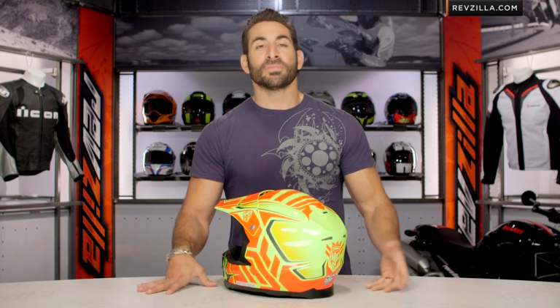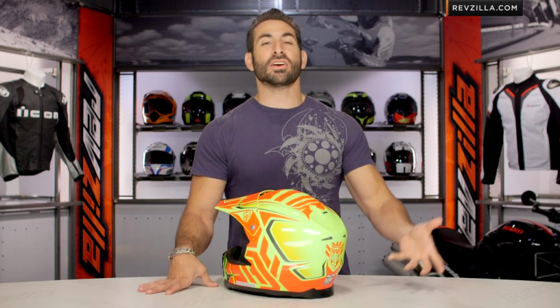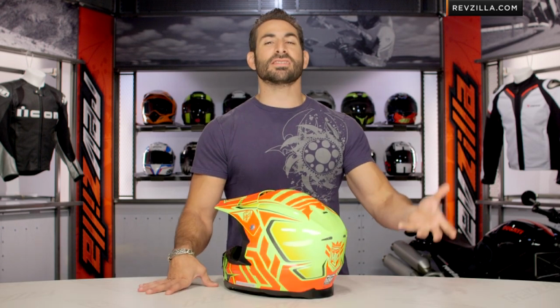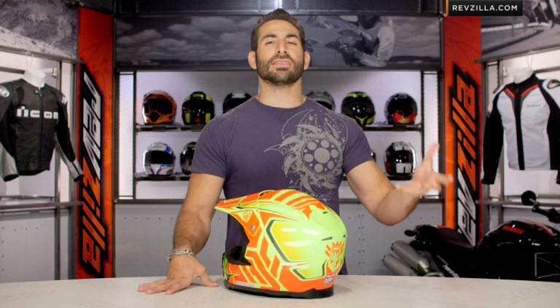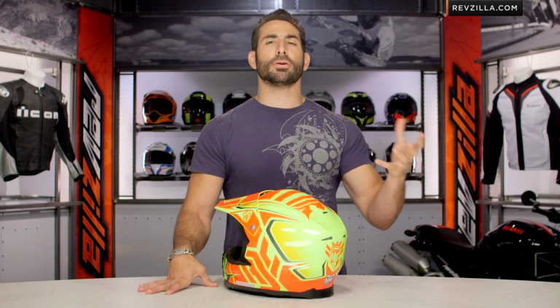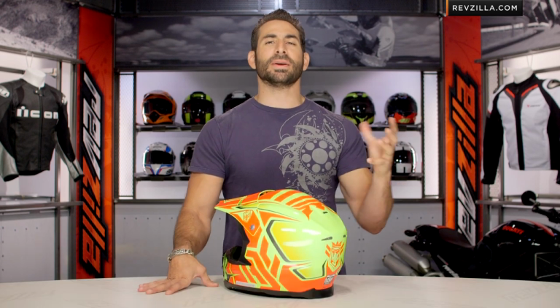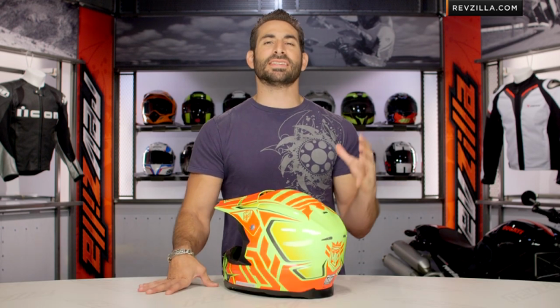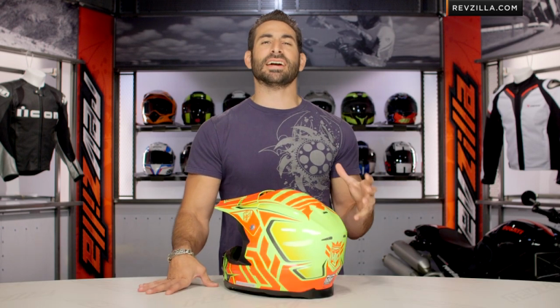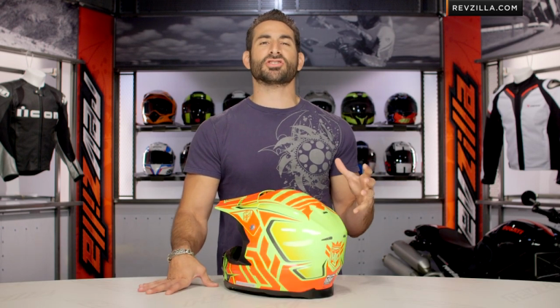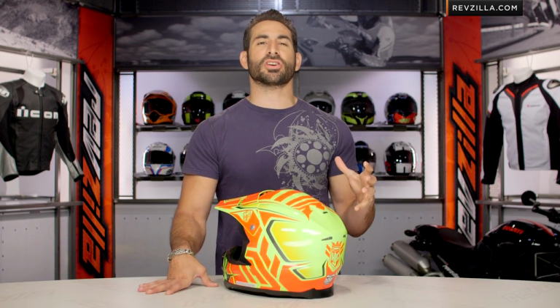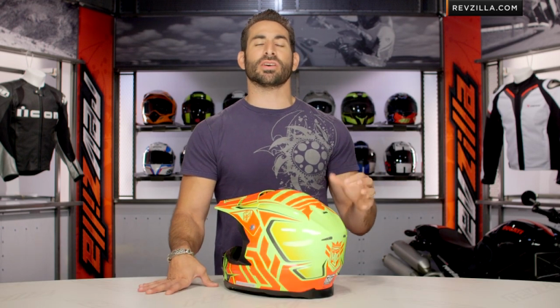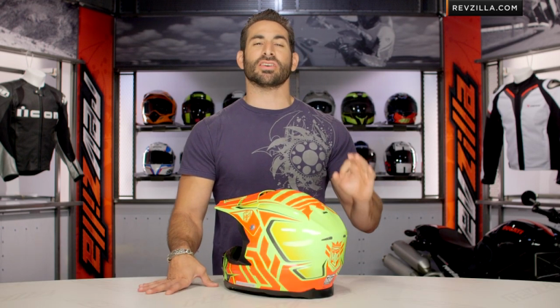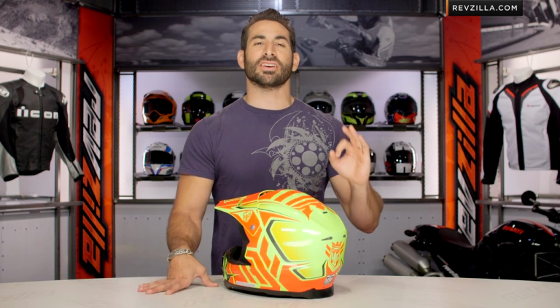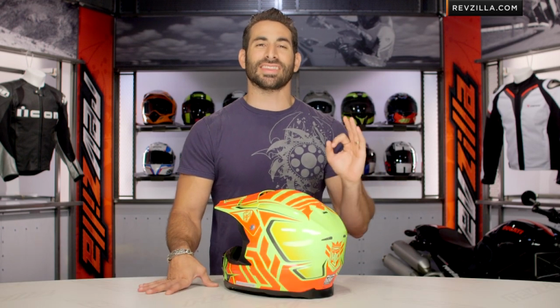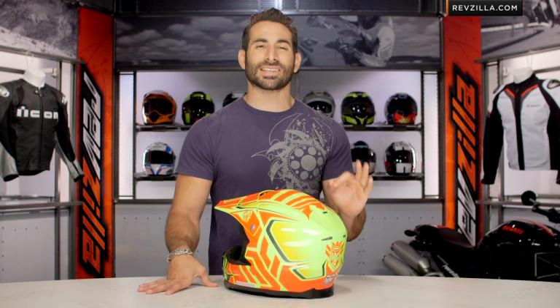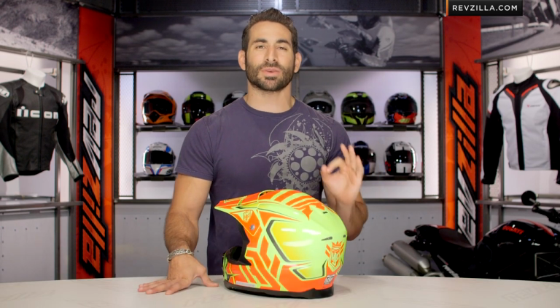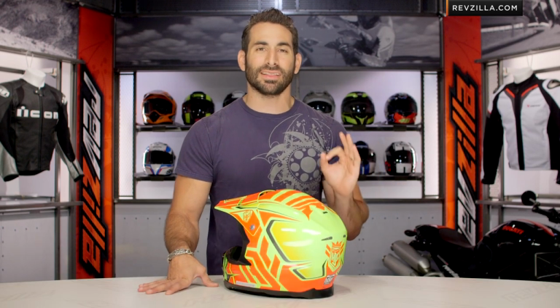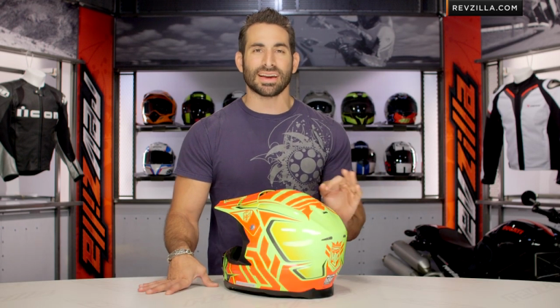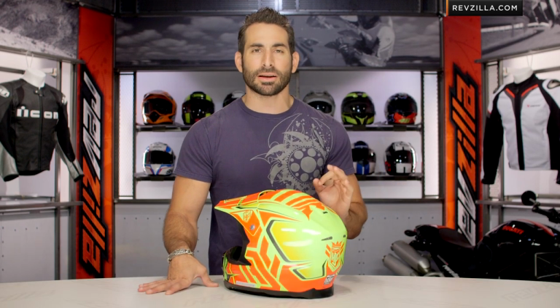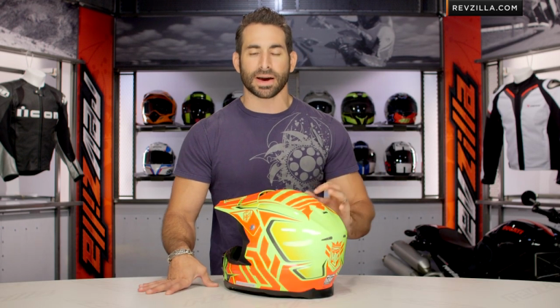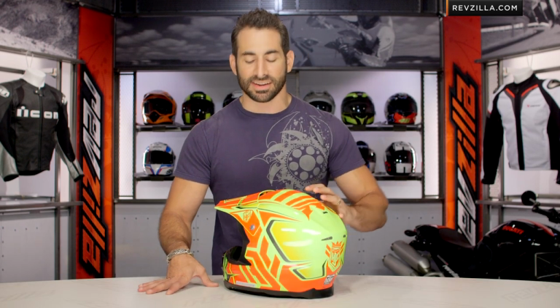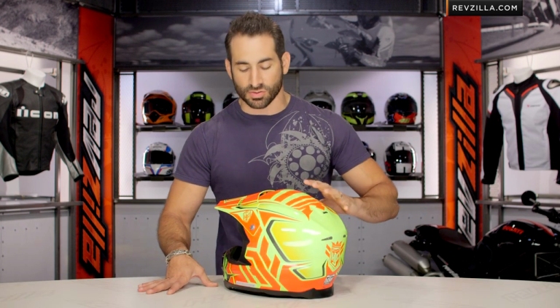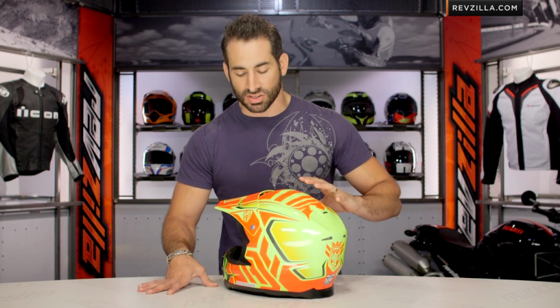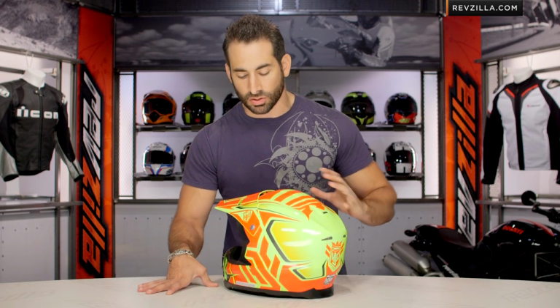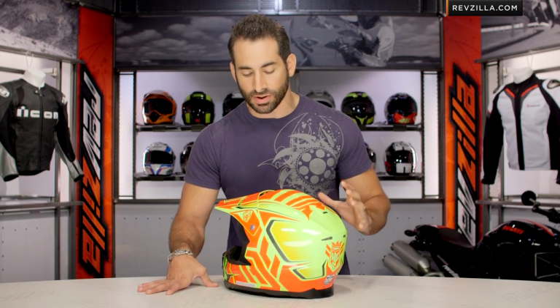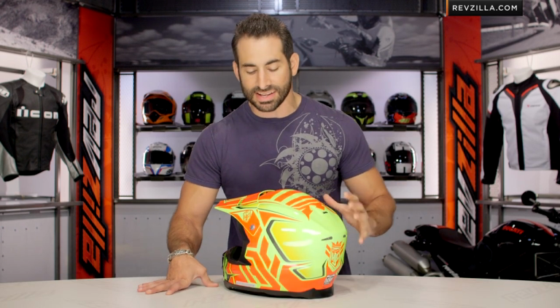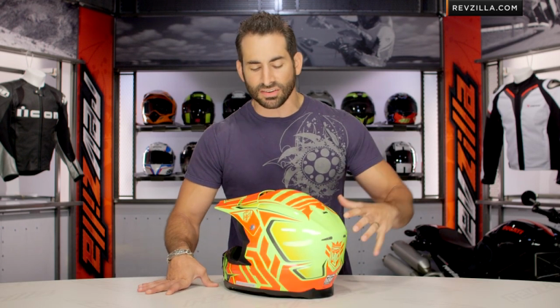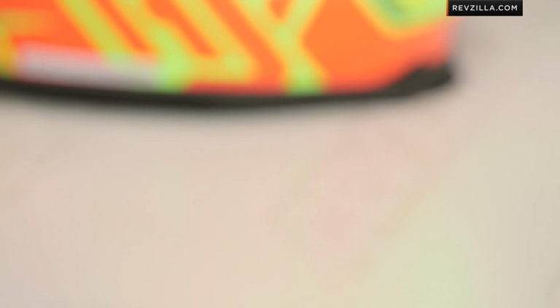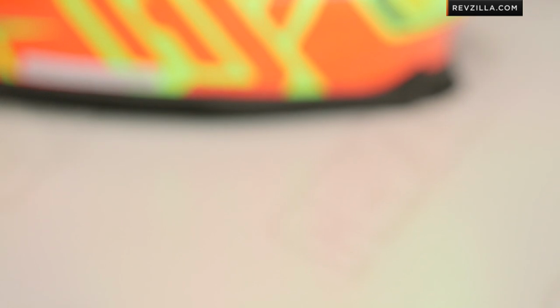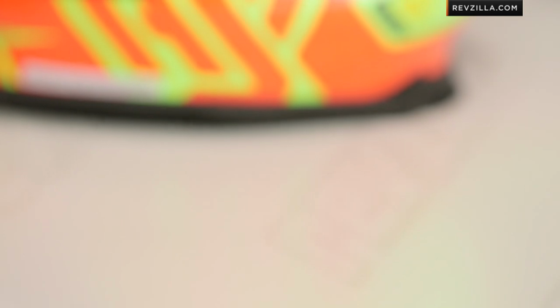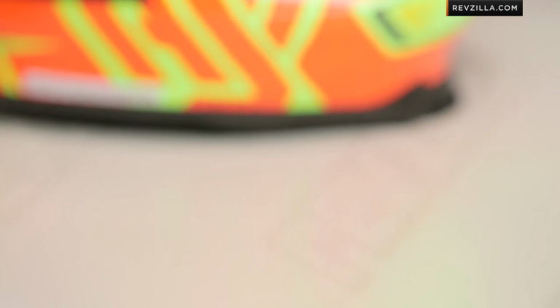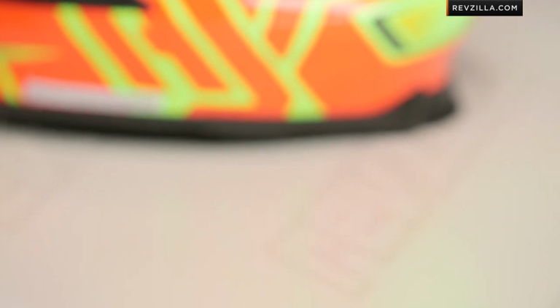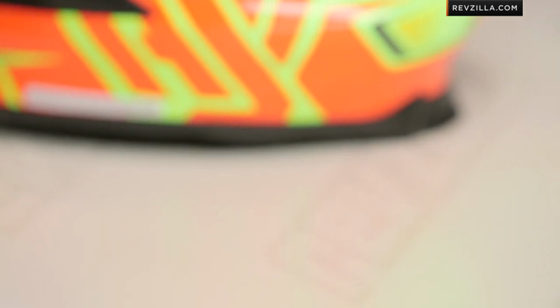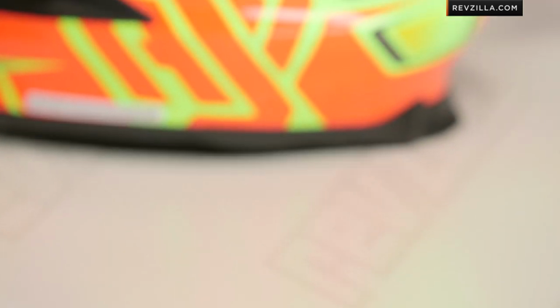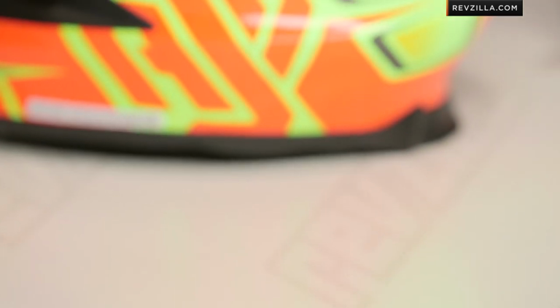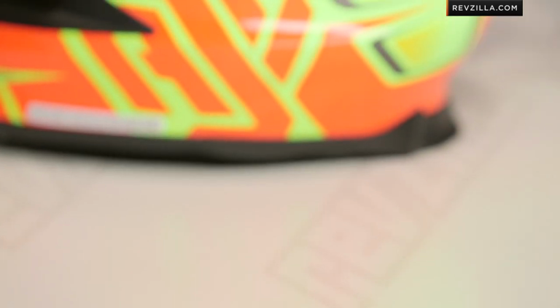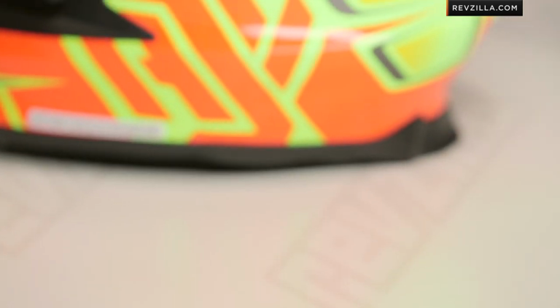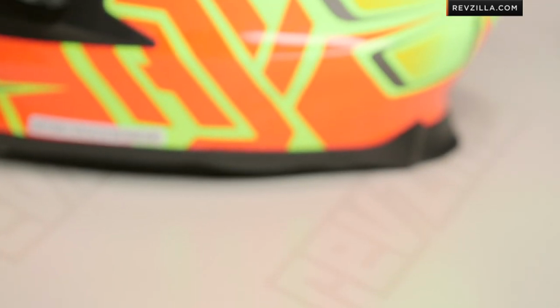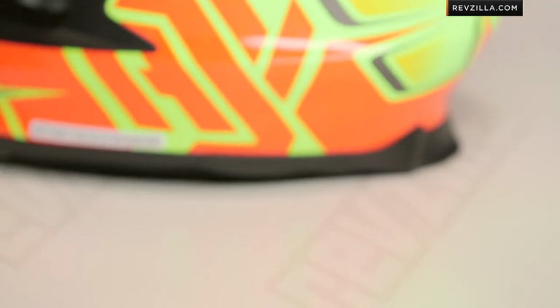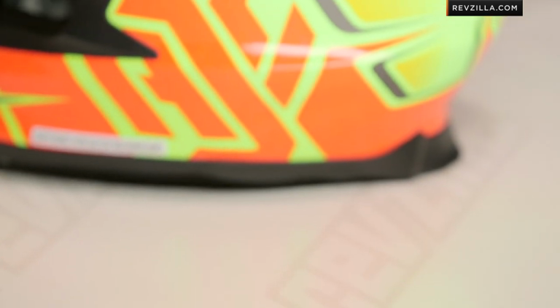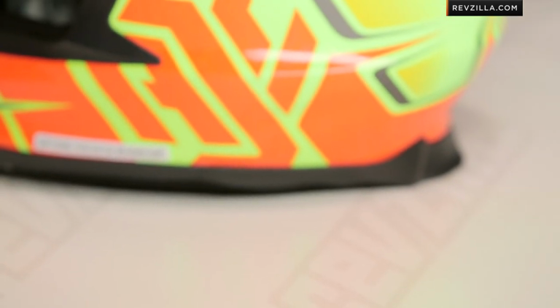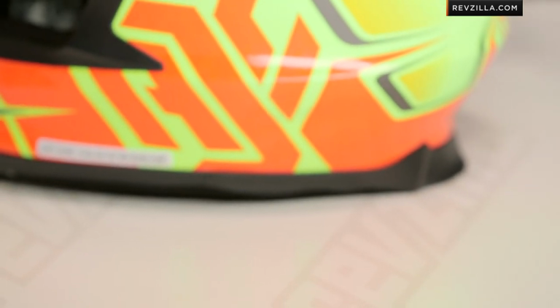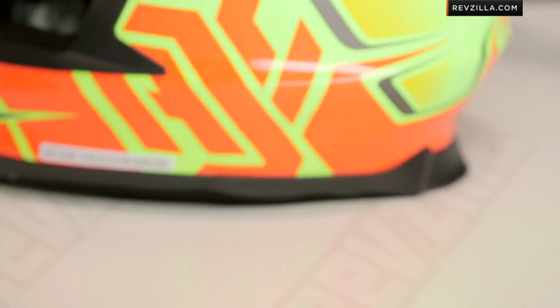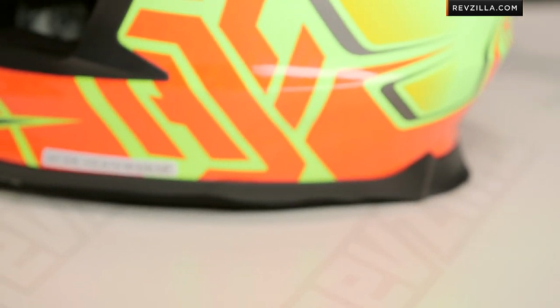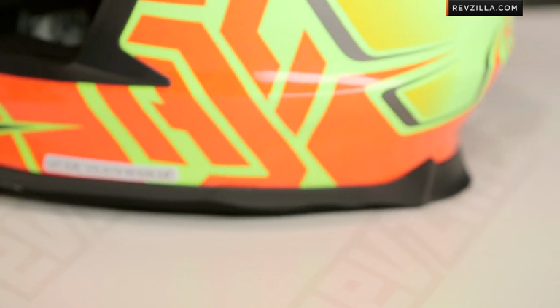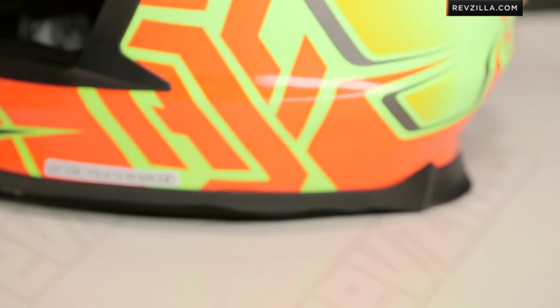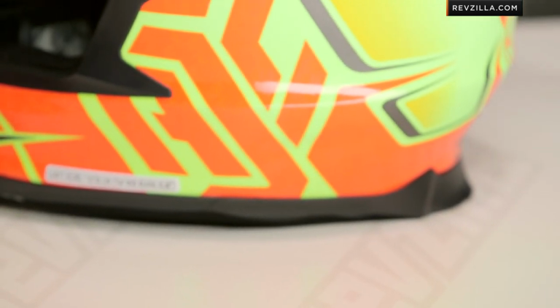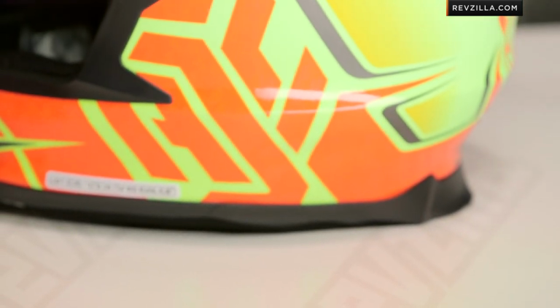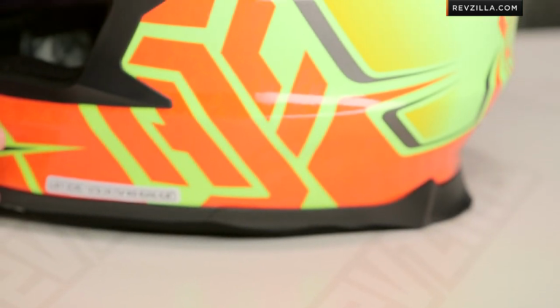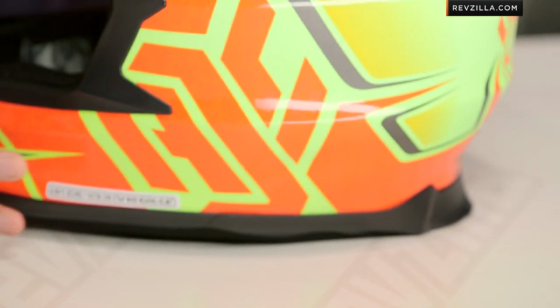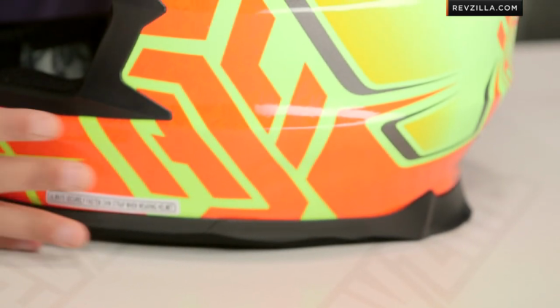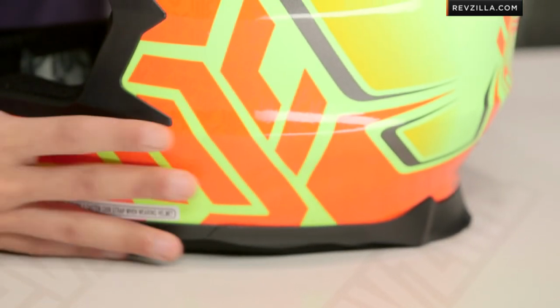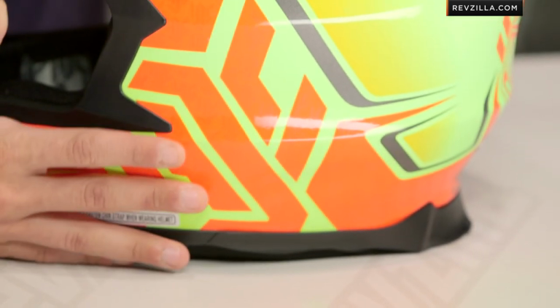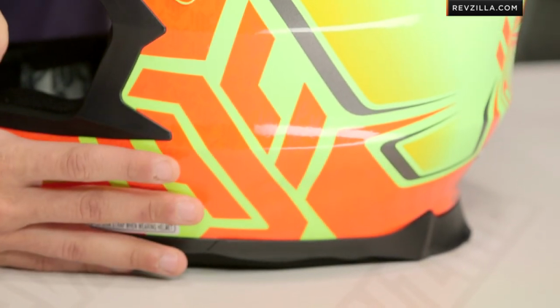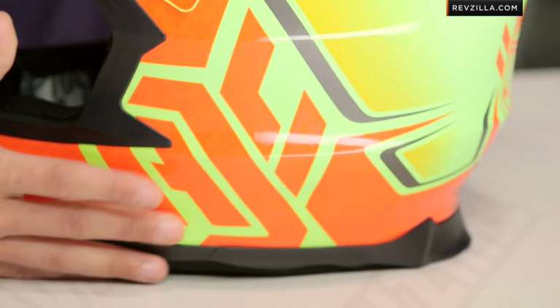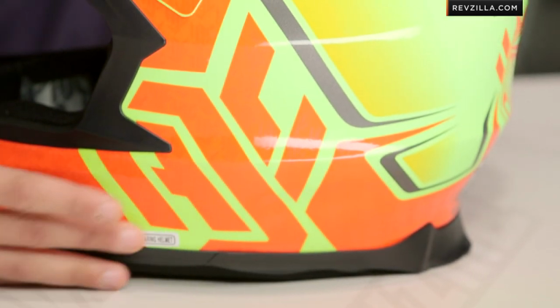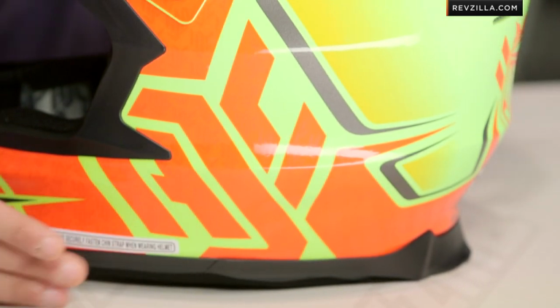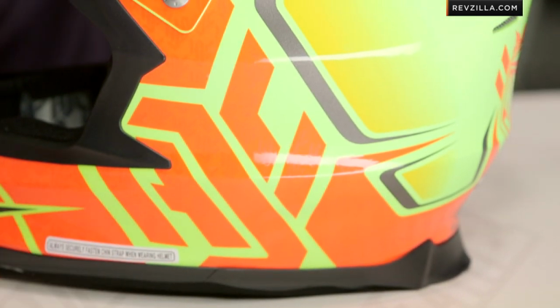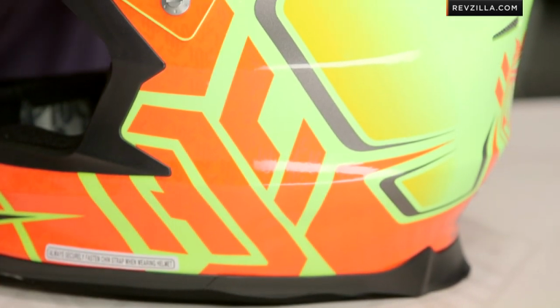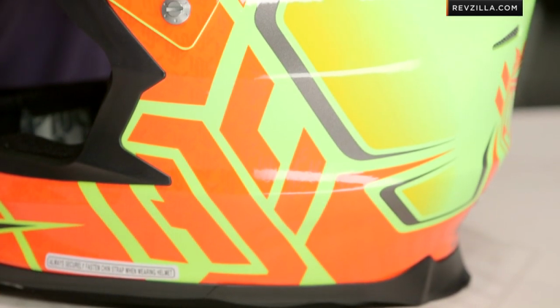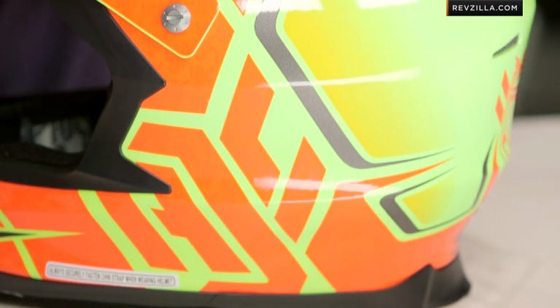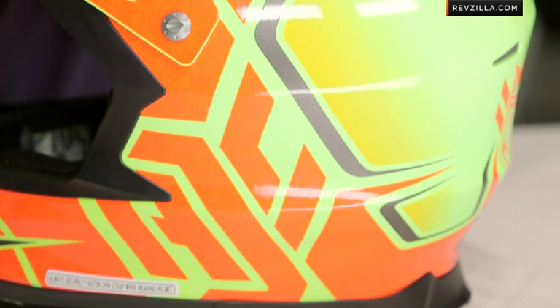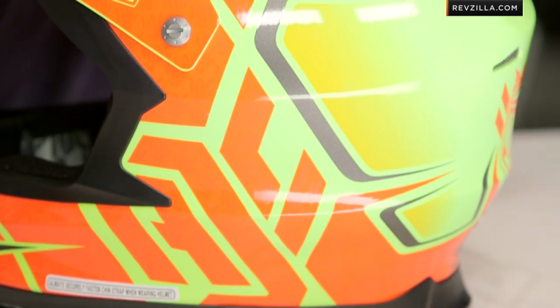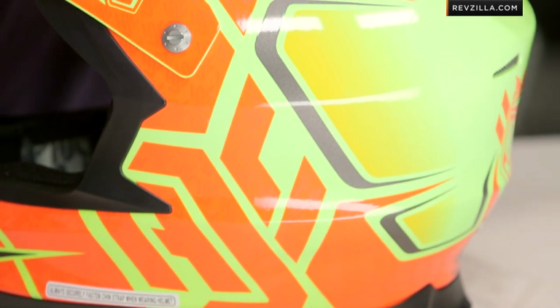There is a little bit of texture going on here, and that's what I like about it. It's aggressive. It's a little bit nasty. Remember, seven intakes, five exhausts, tying in with this ventilation scheme here.